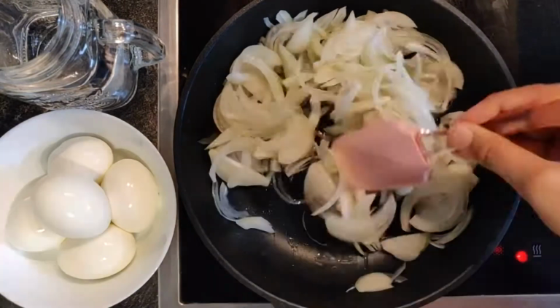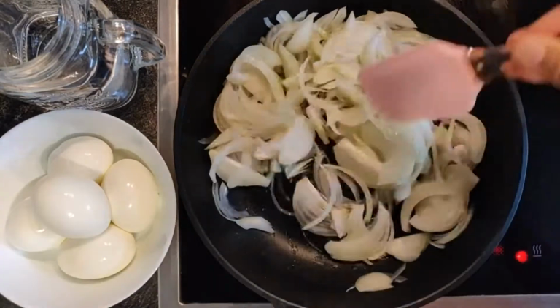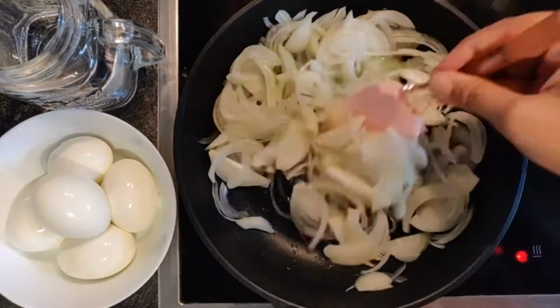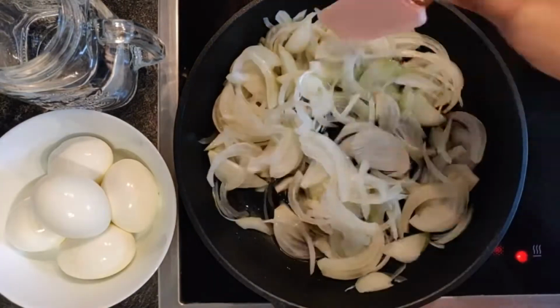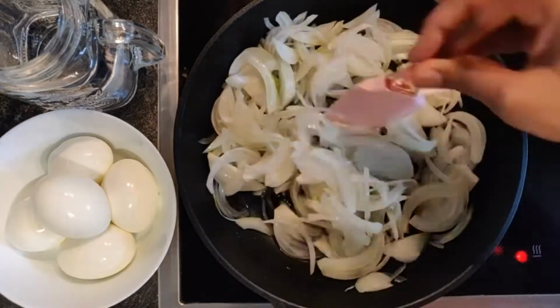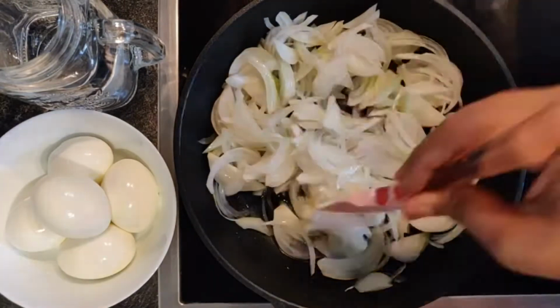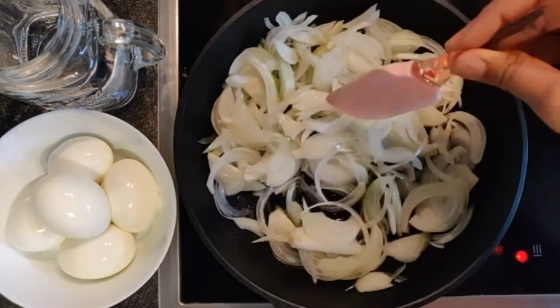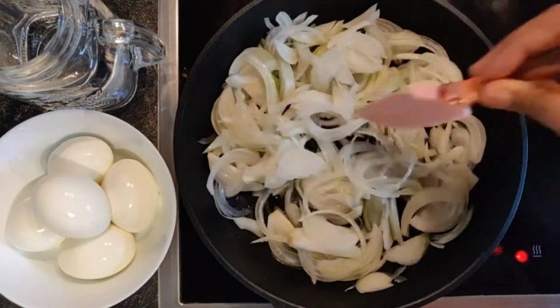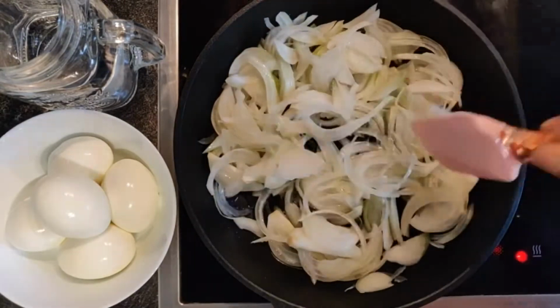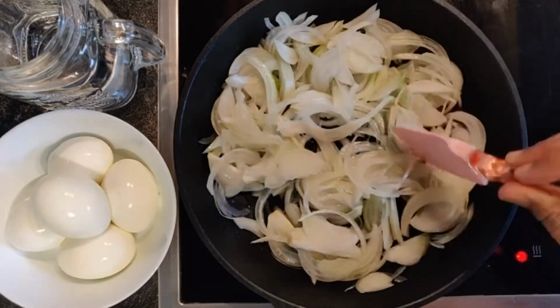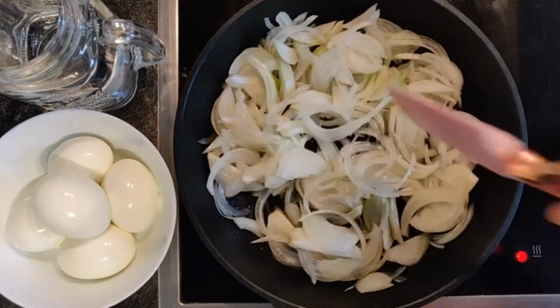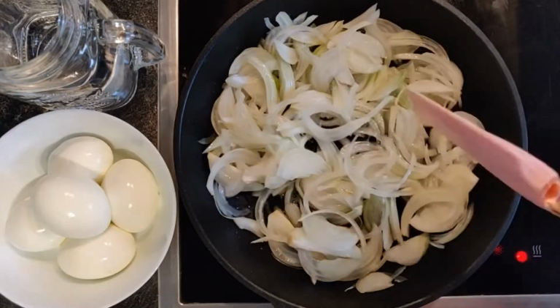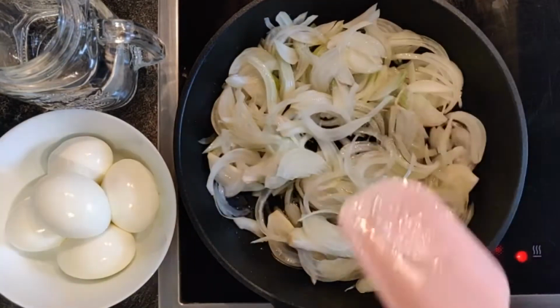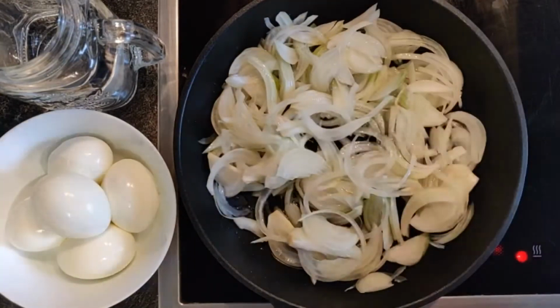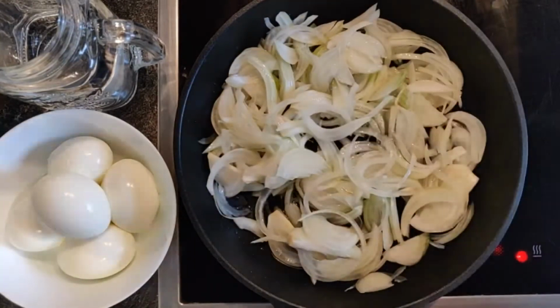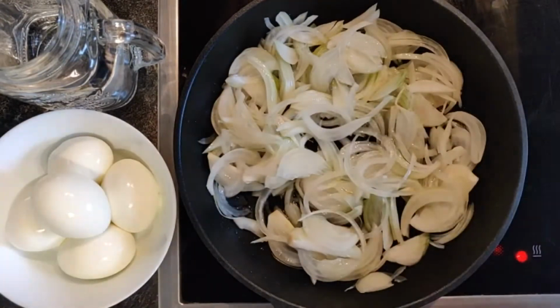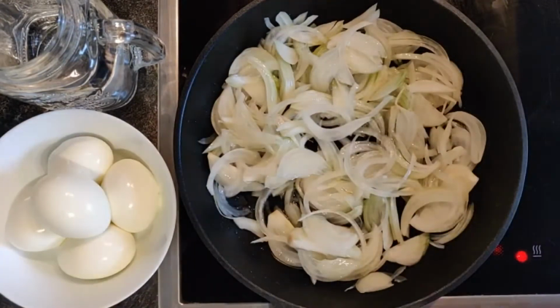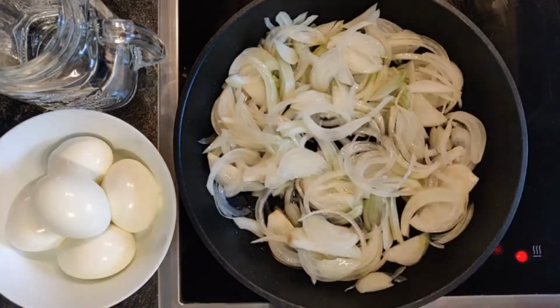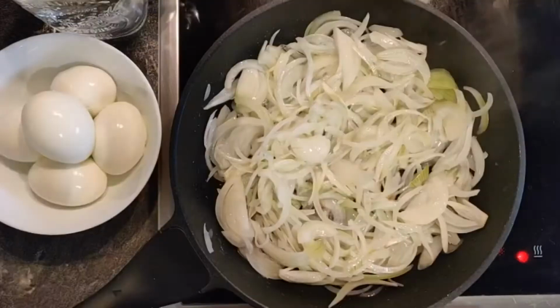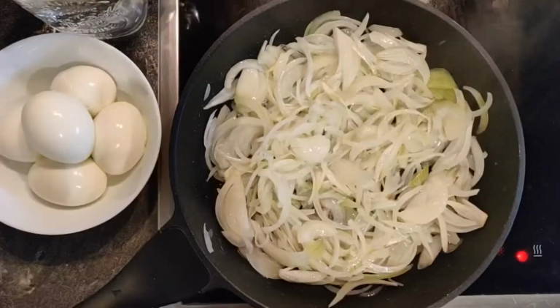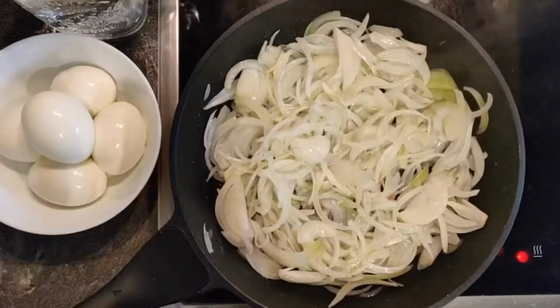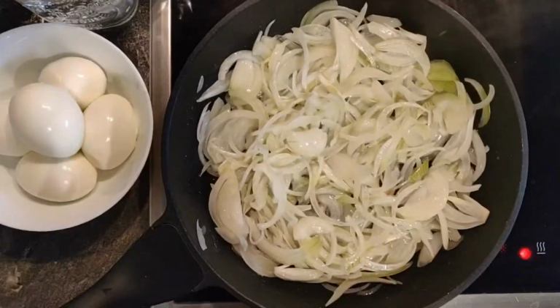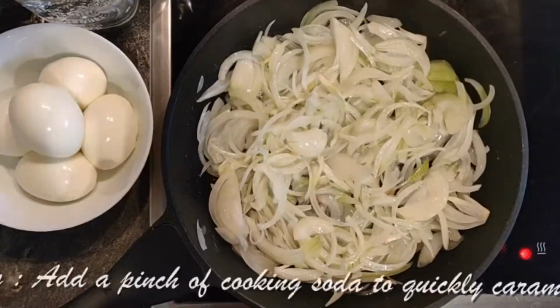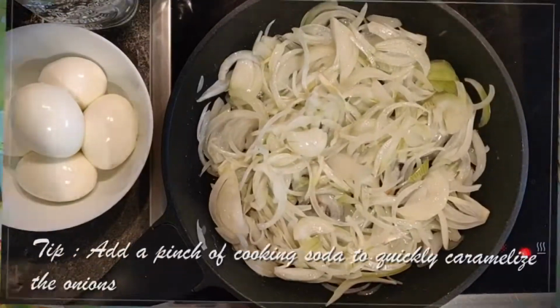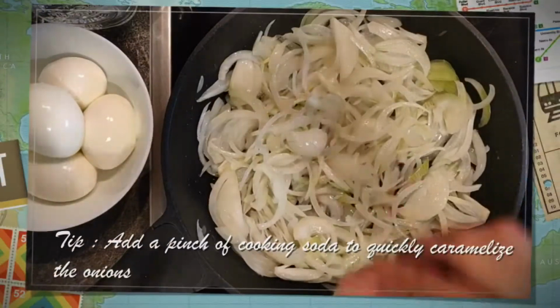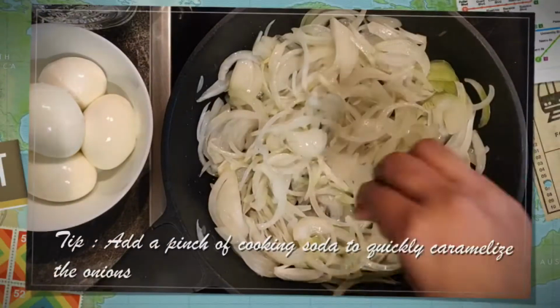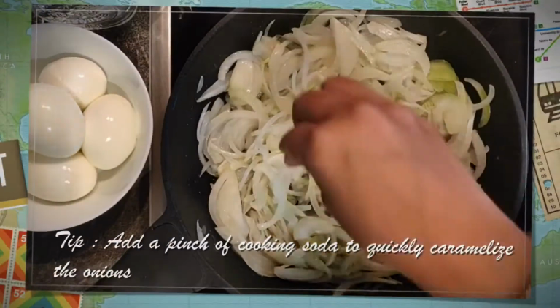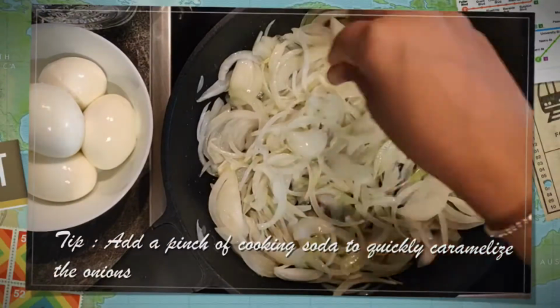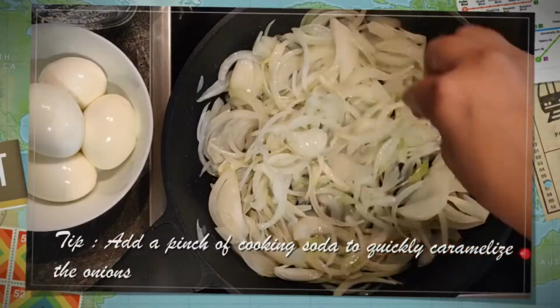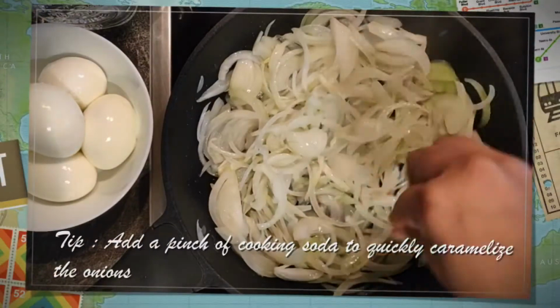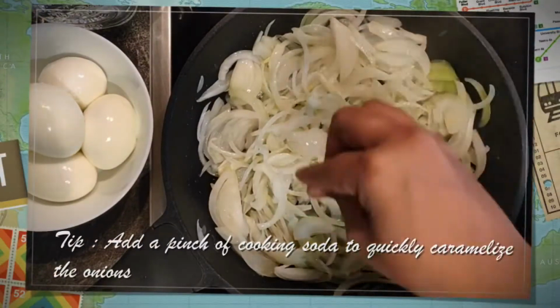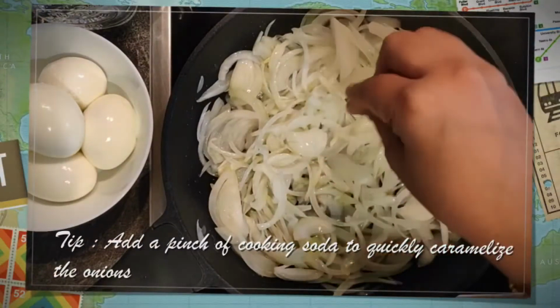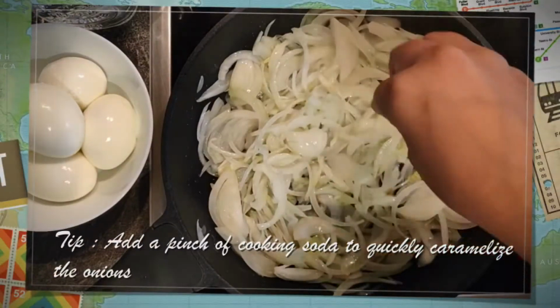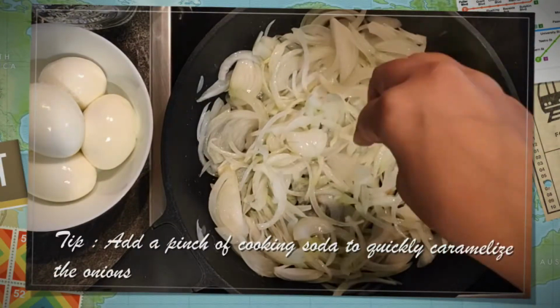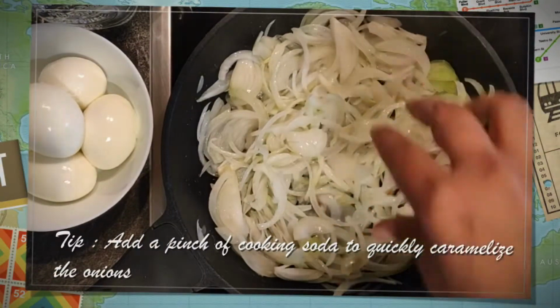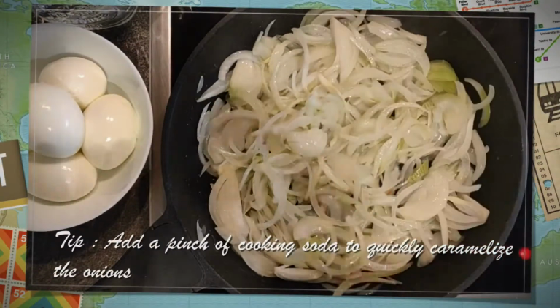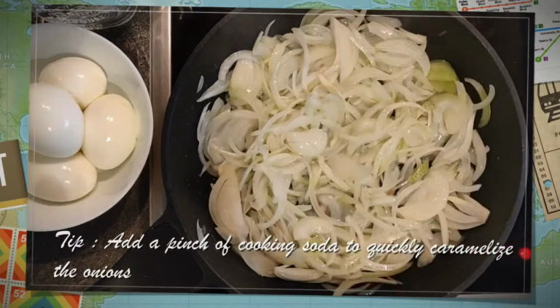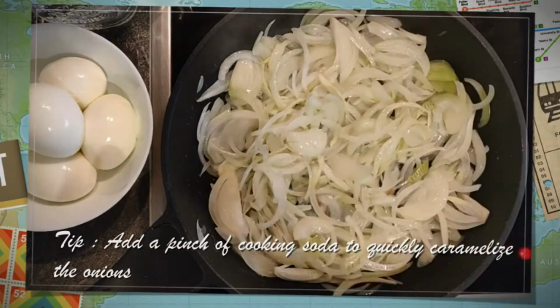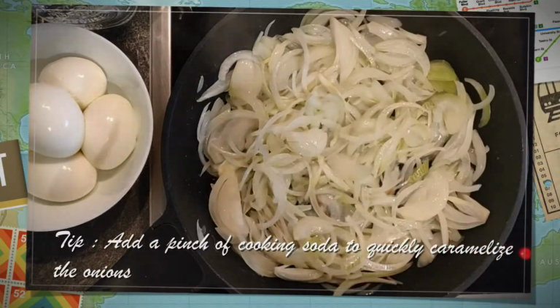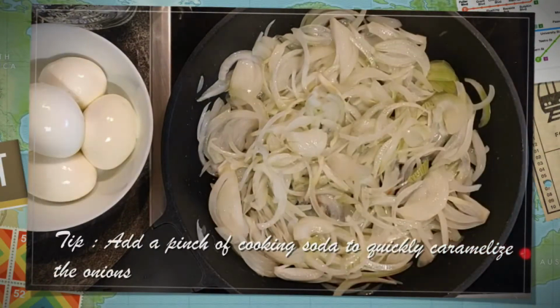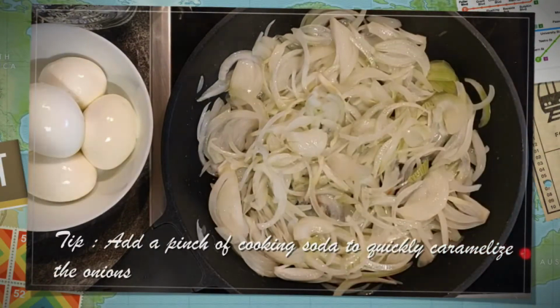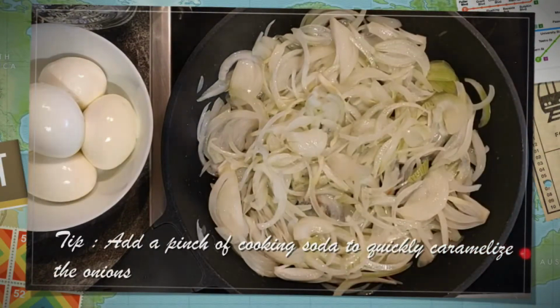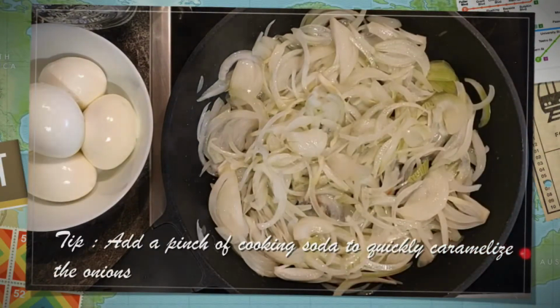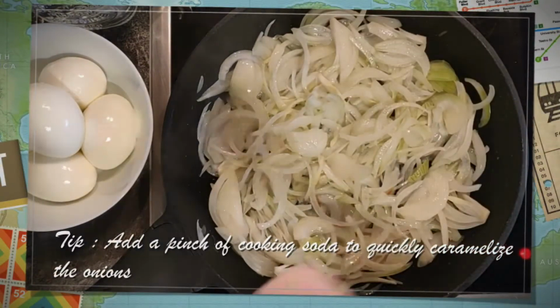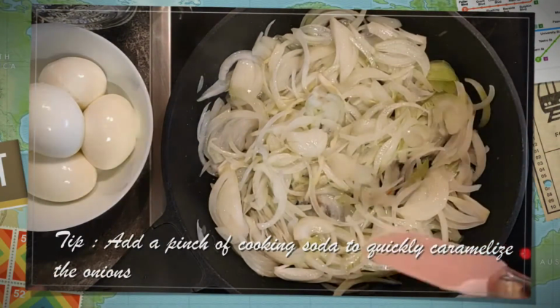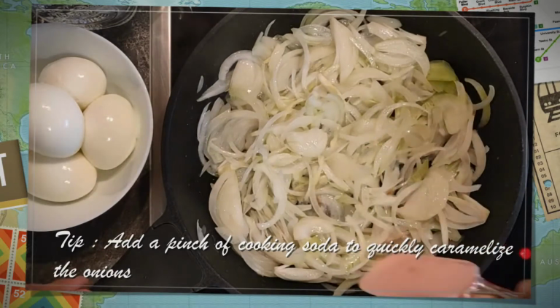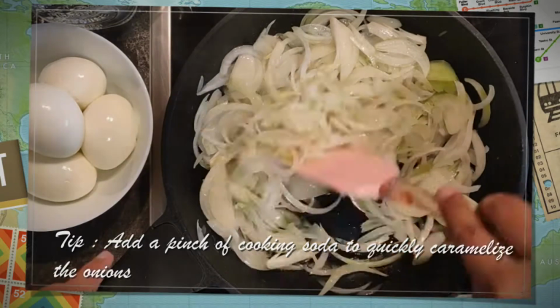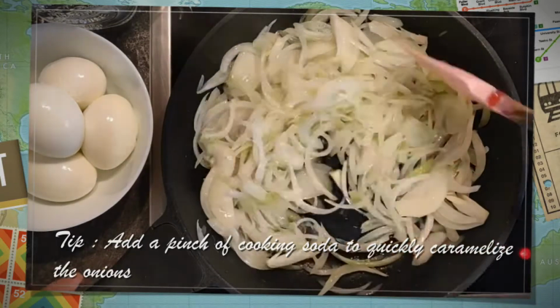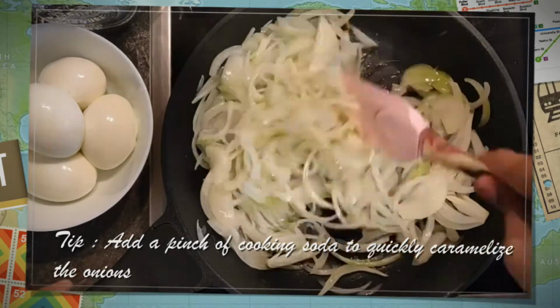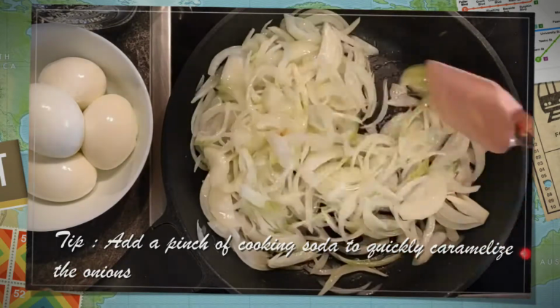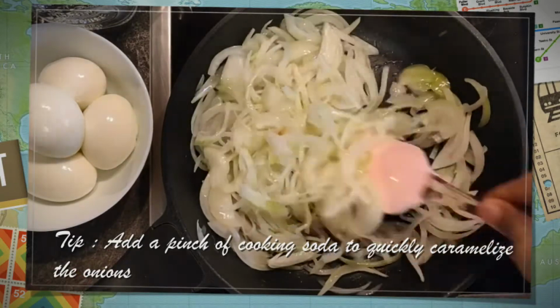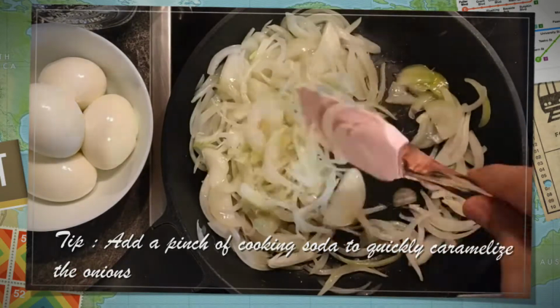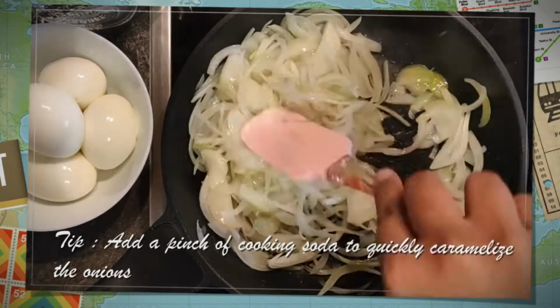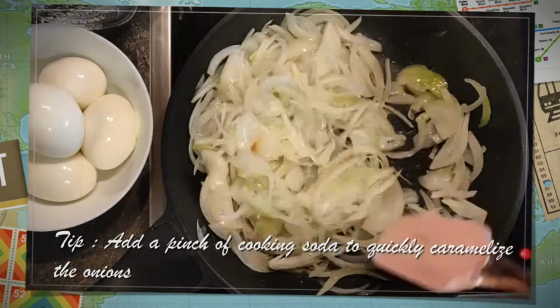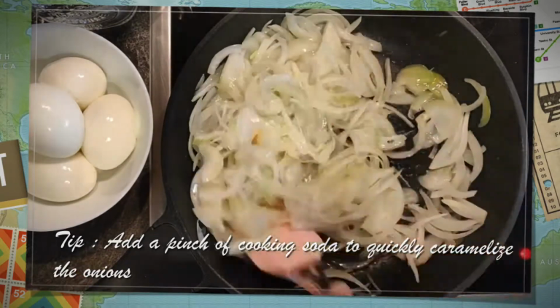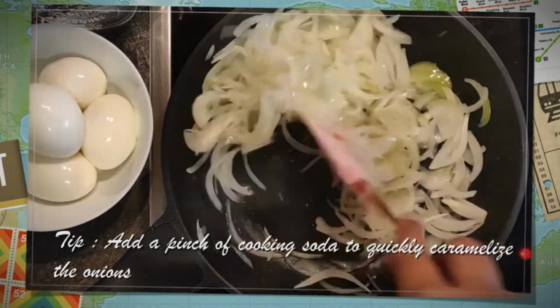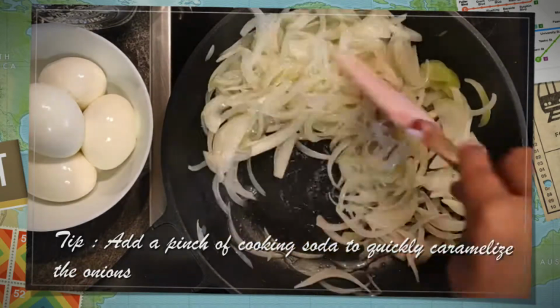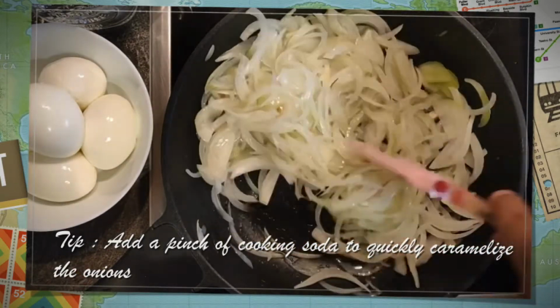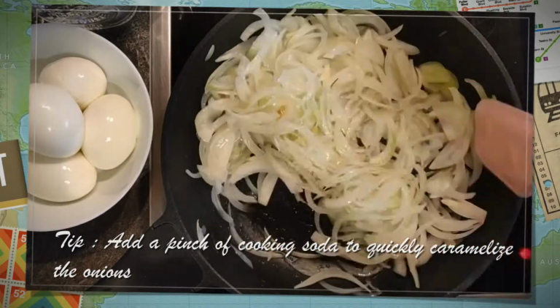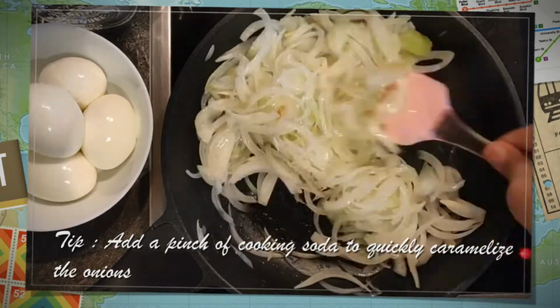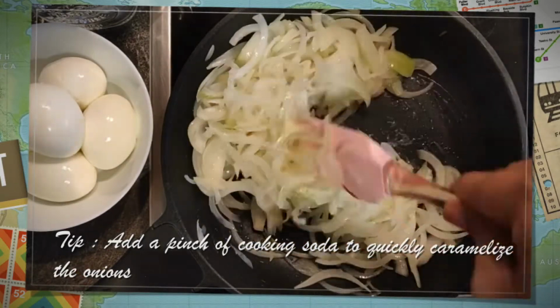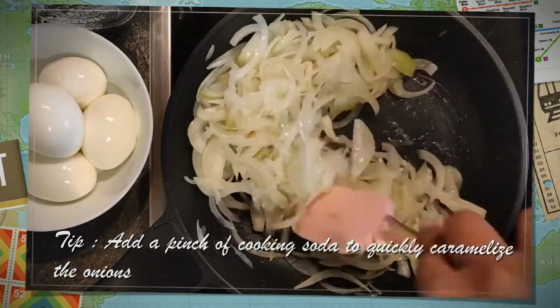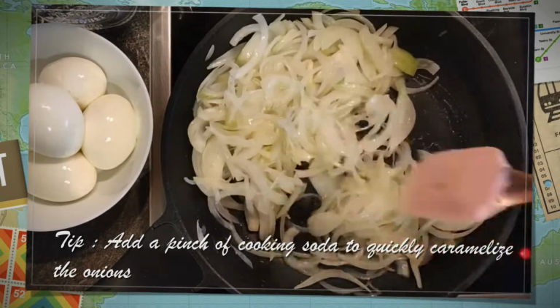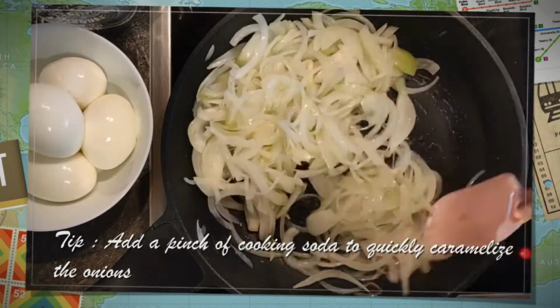Another tip: while sautéing onions, add a pinch of cooking soda to caramelize those onions quickly.